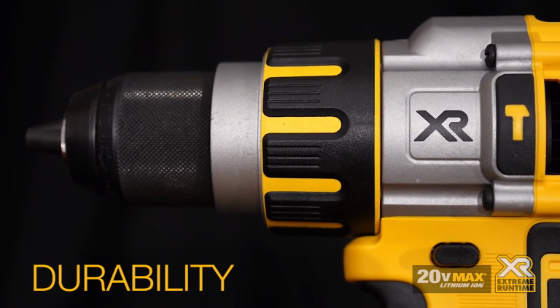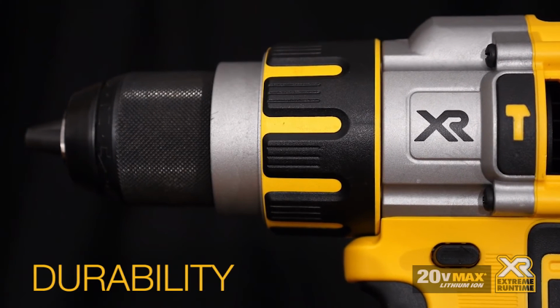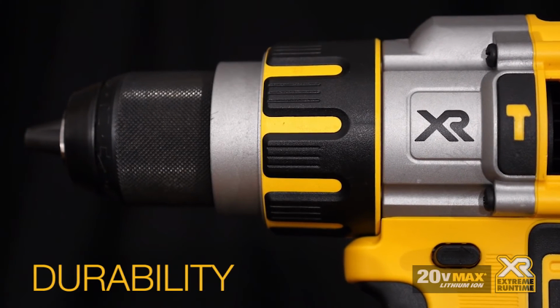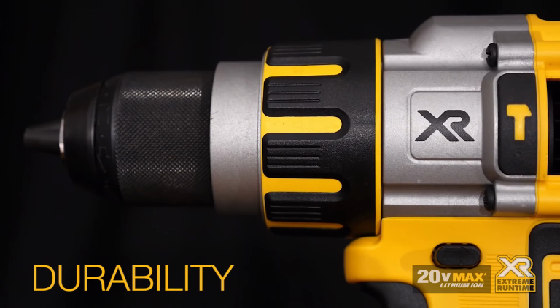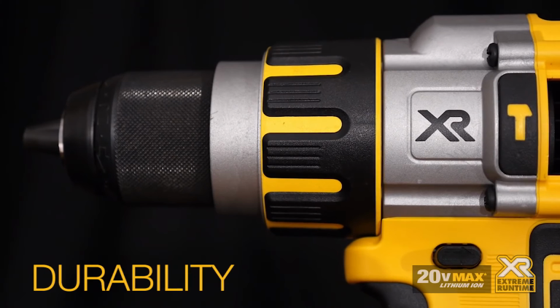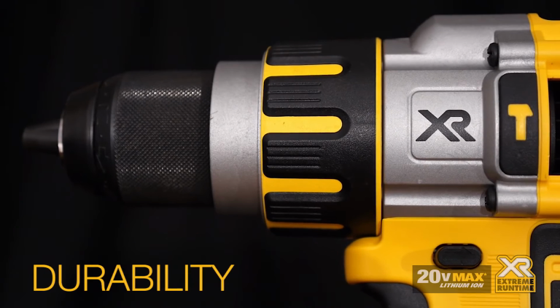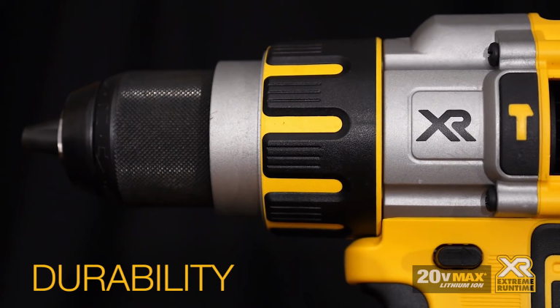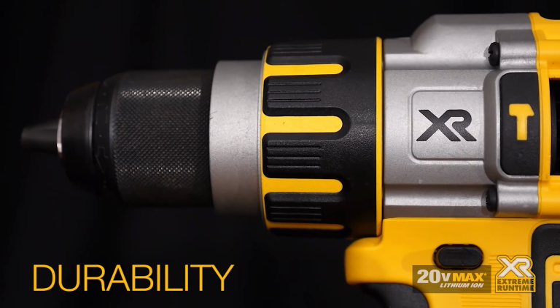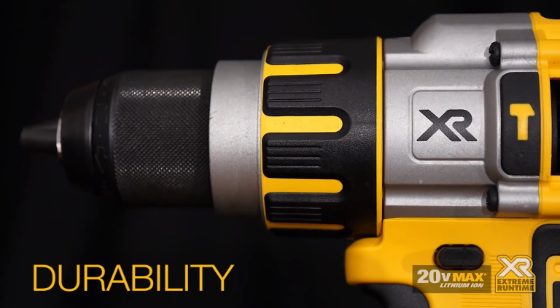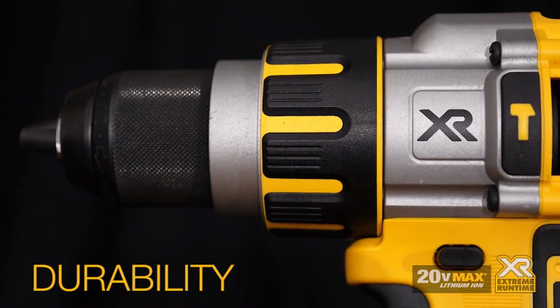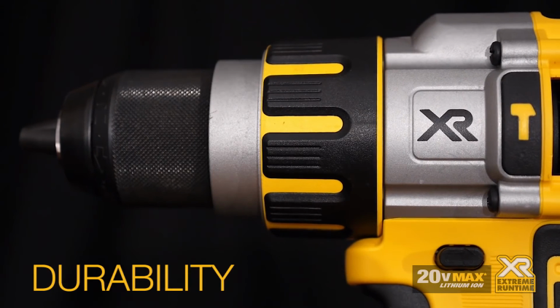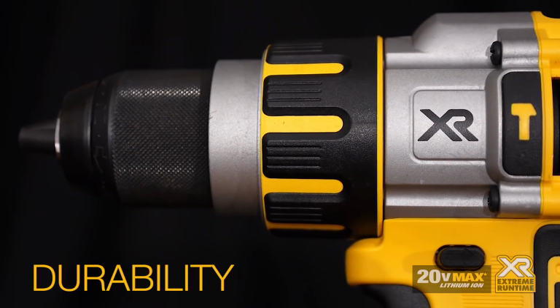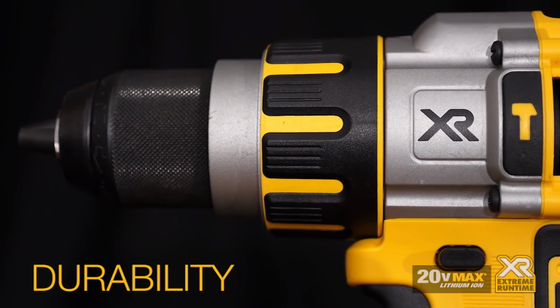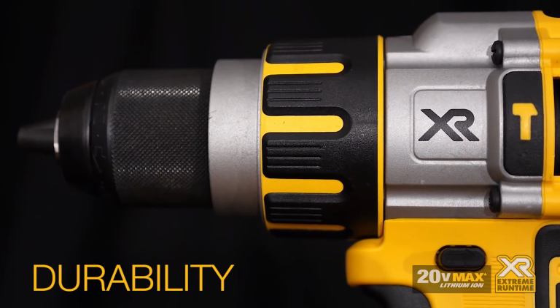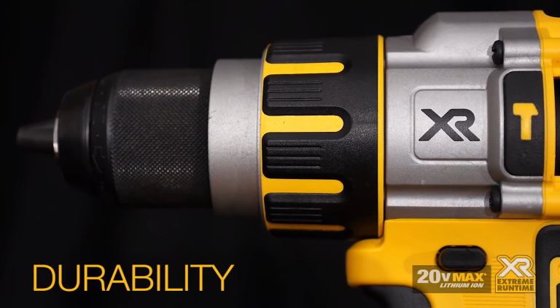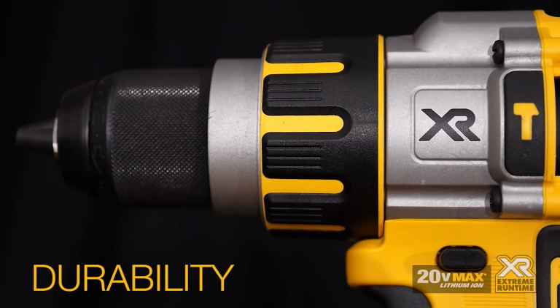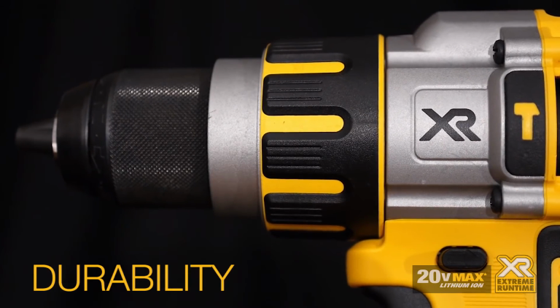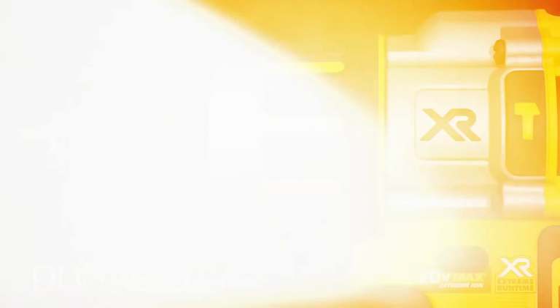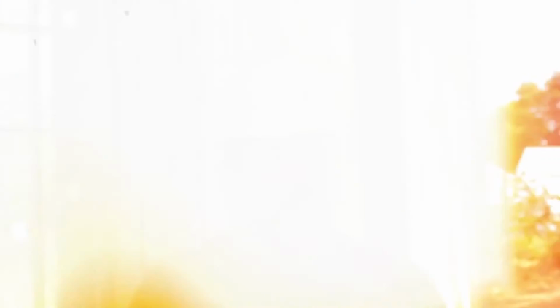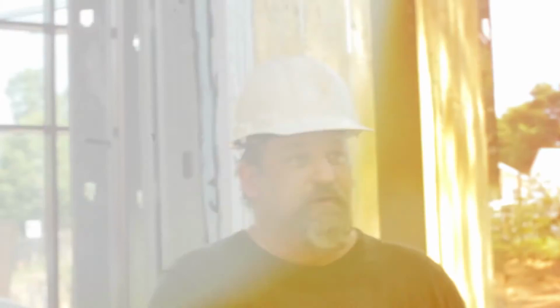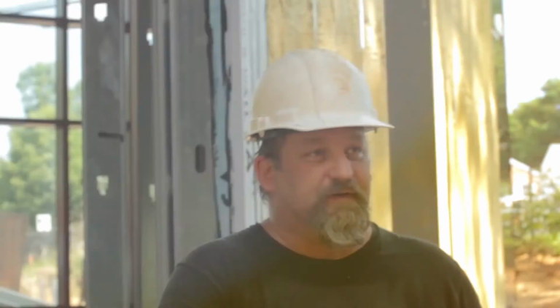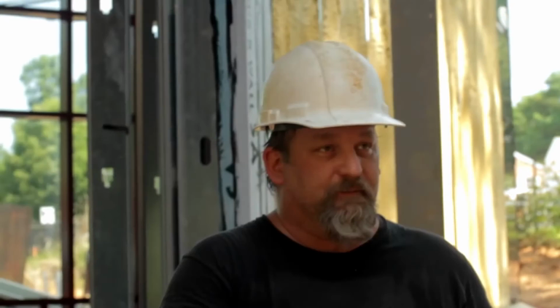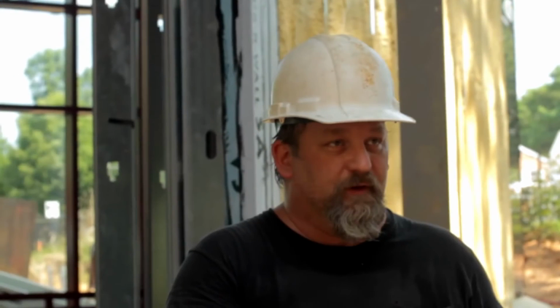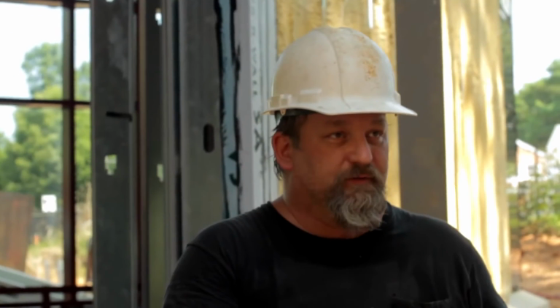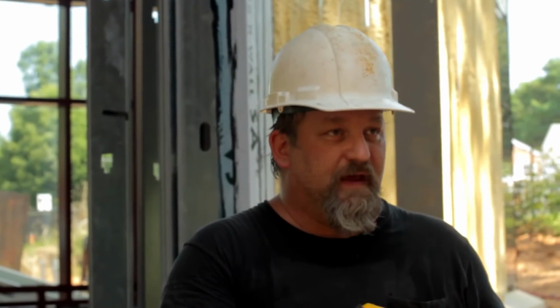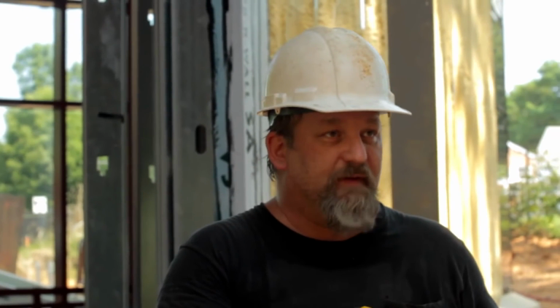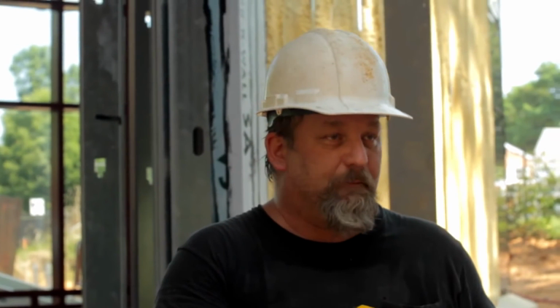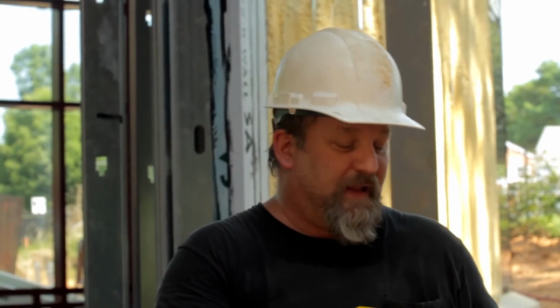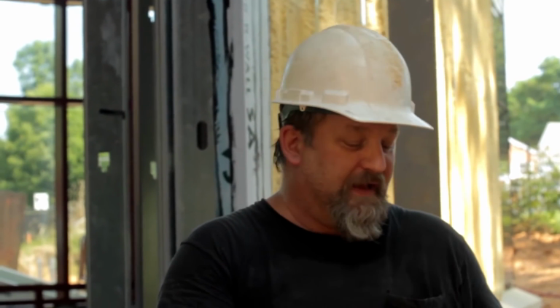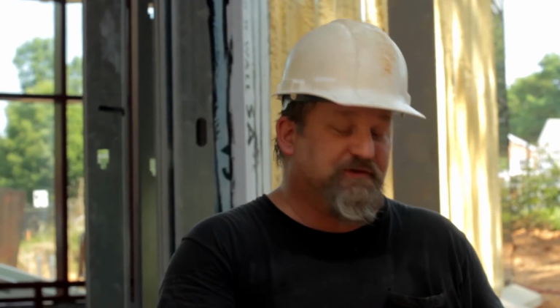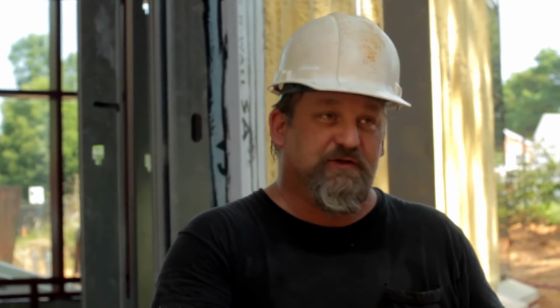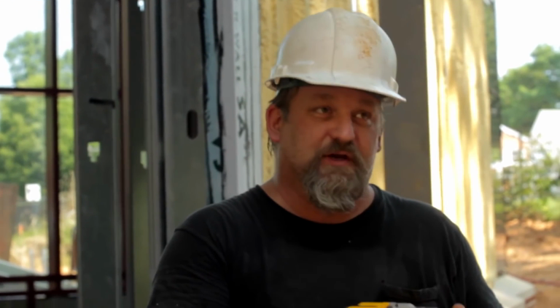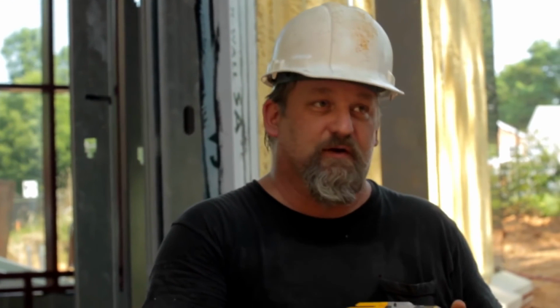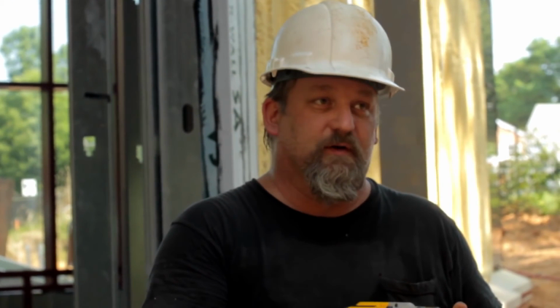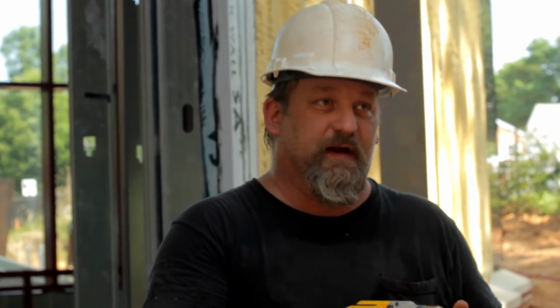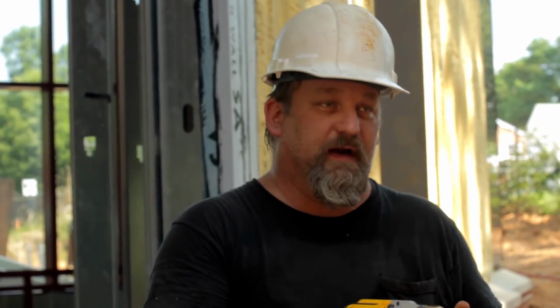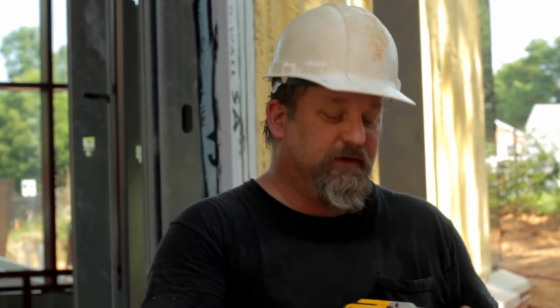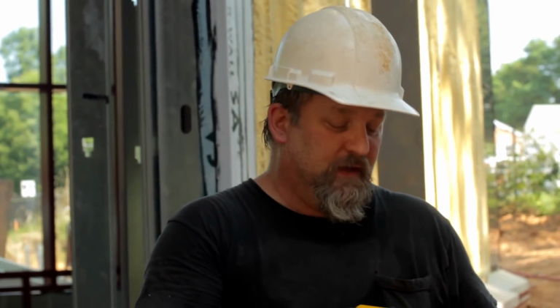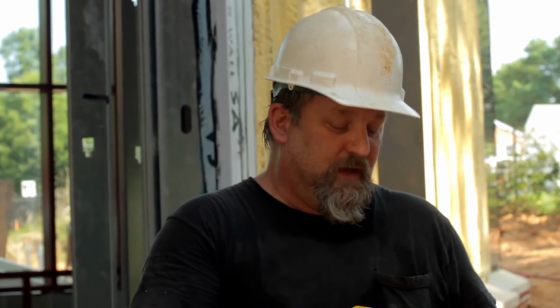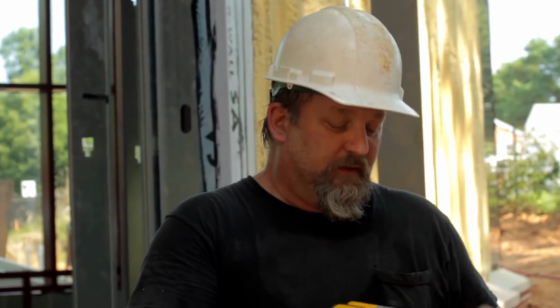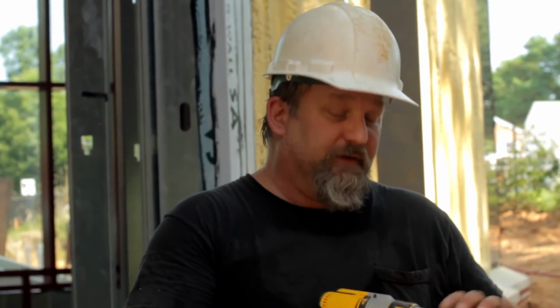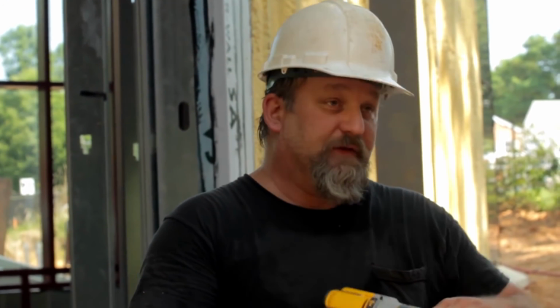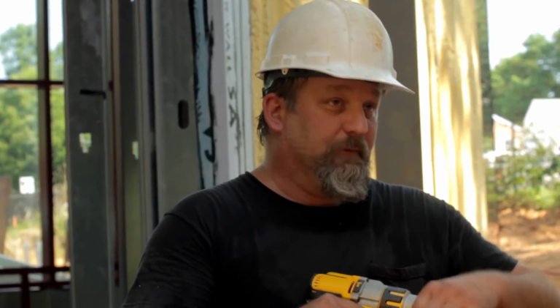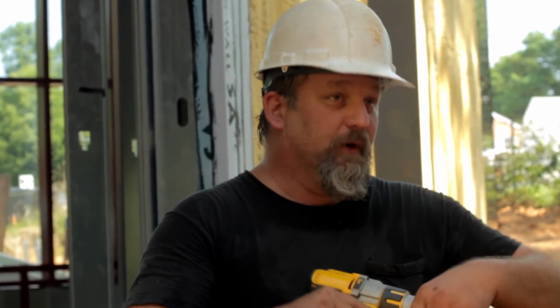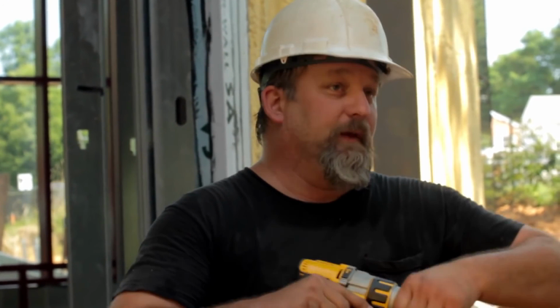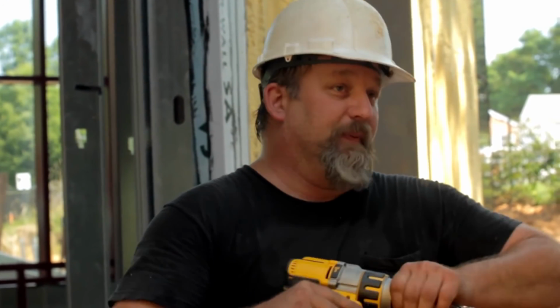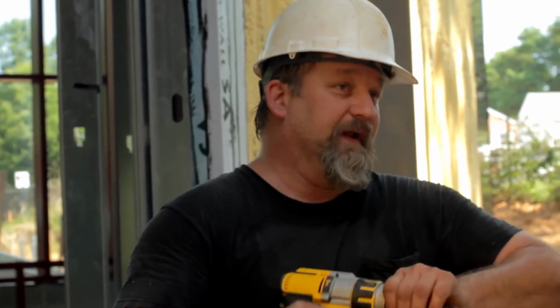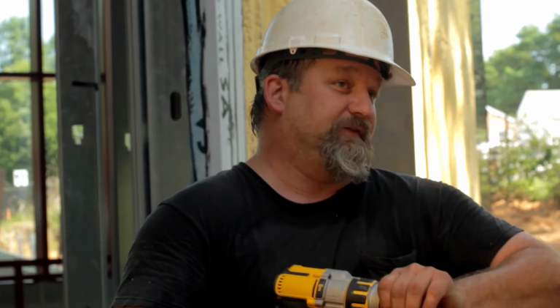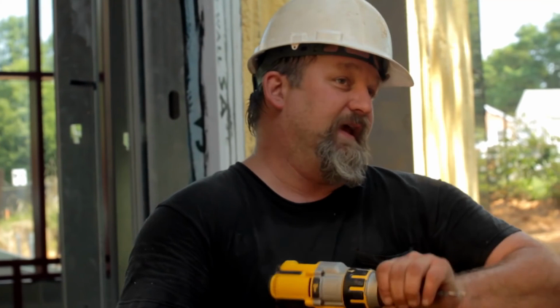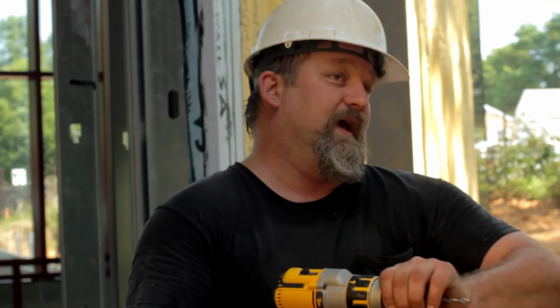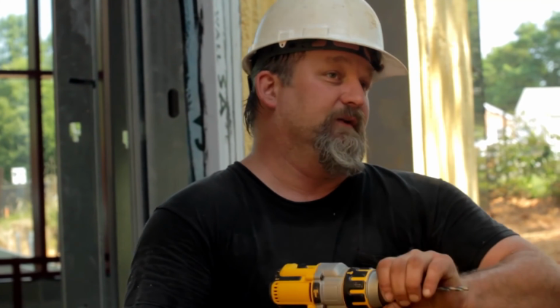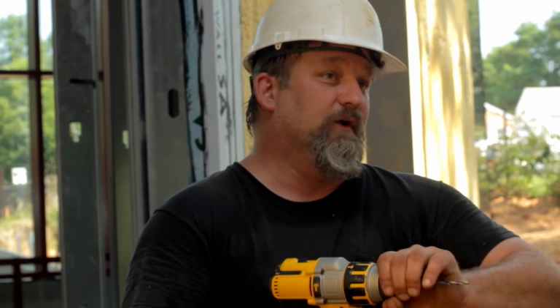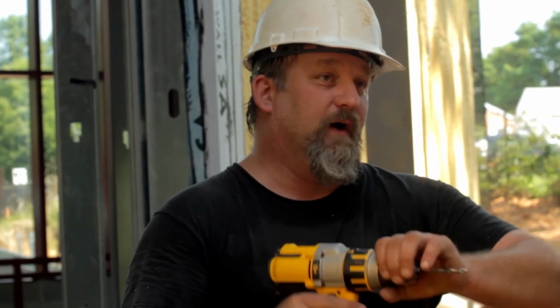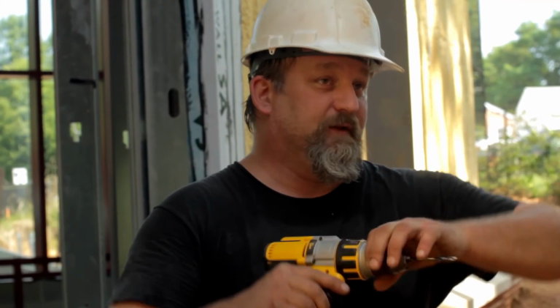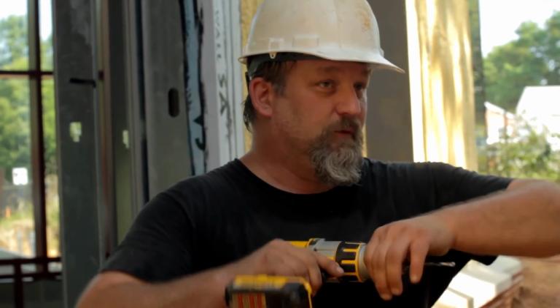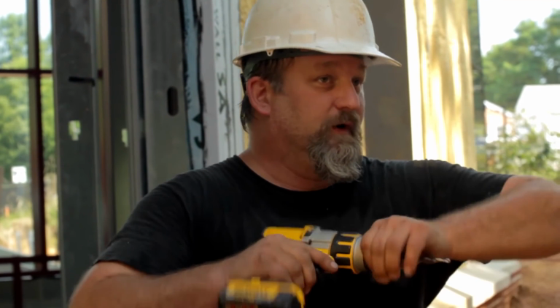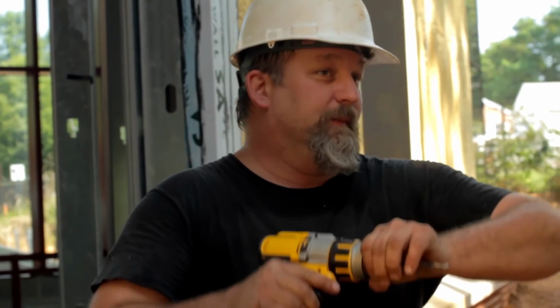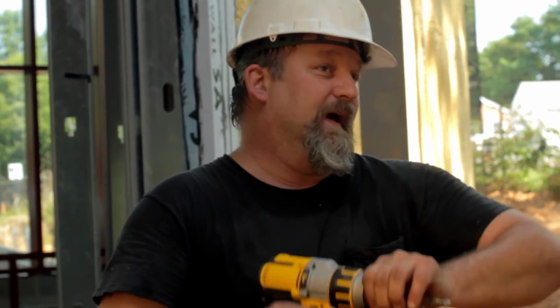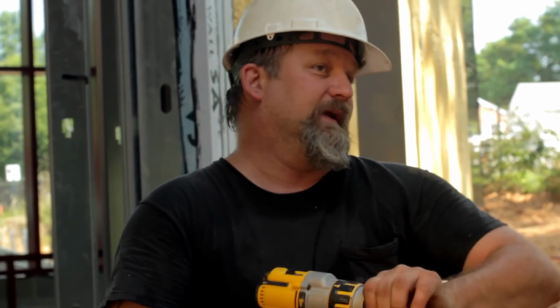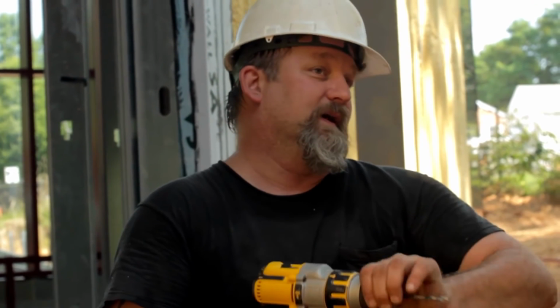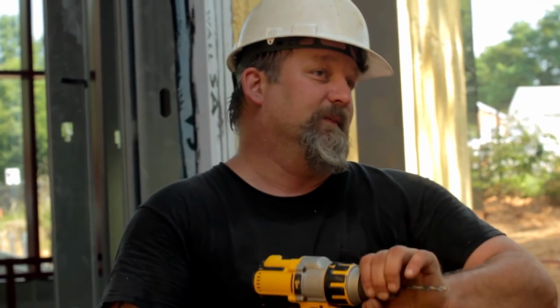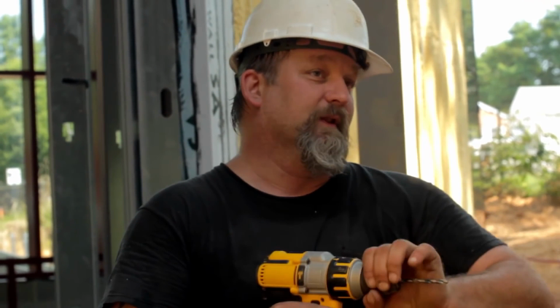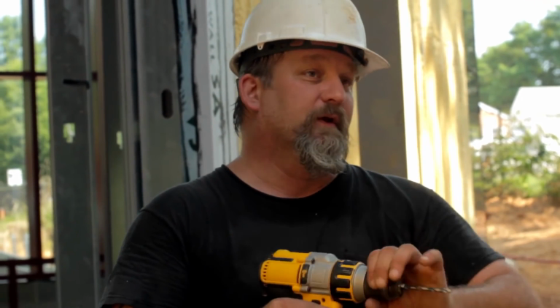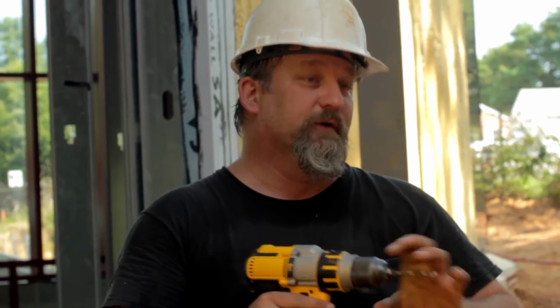I love the fact that it has a metal chuck. A lot of drills I've used have that plastic chuck on there. This thing really bites down — you don't have to worry about it coming loose.